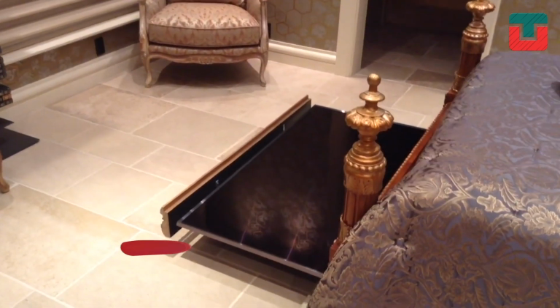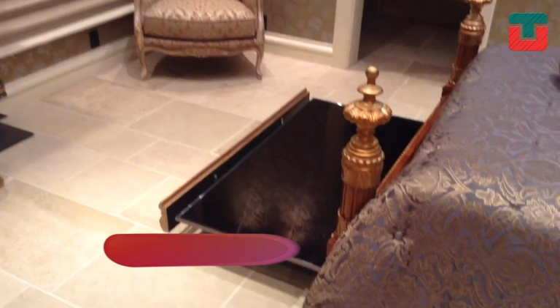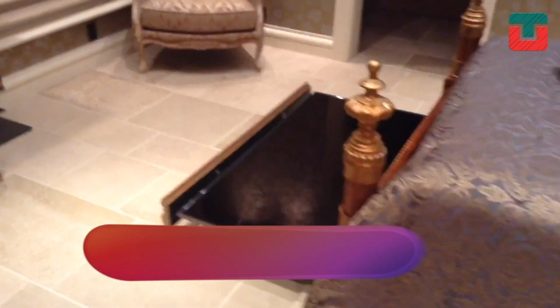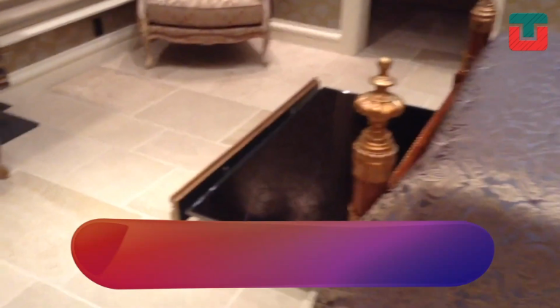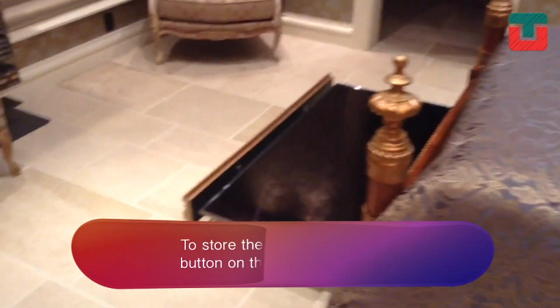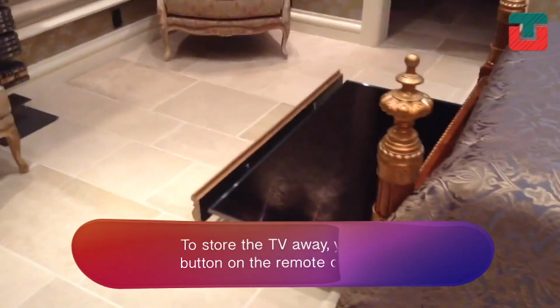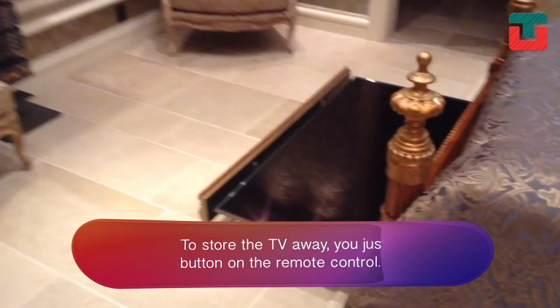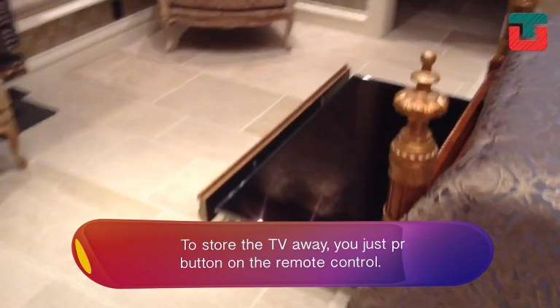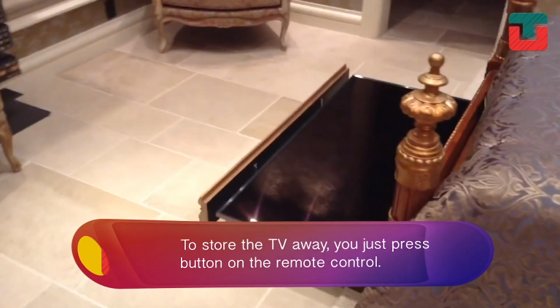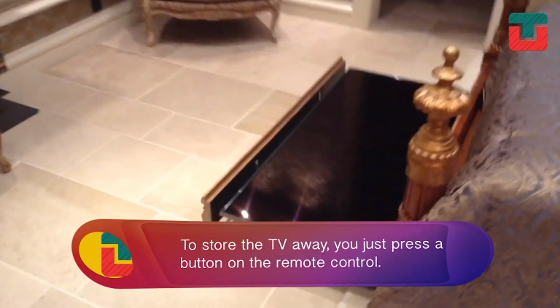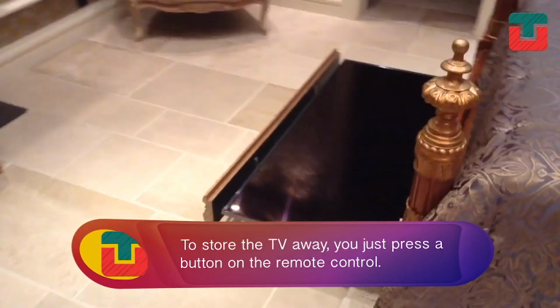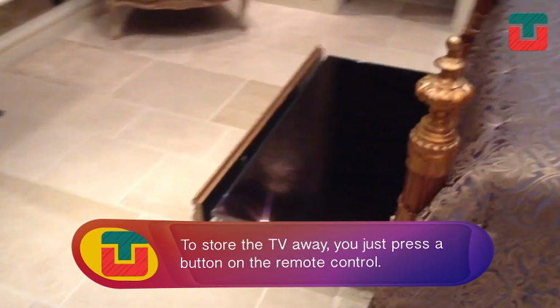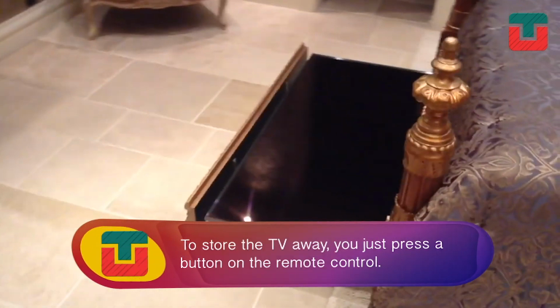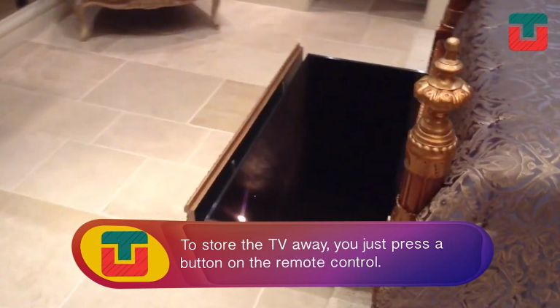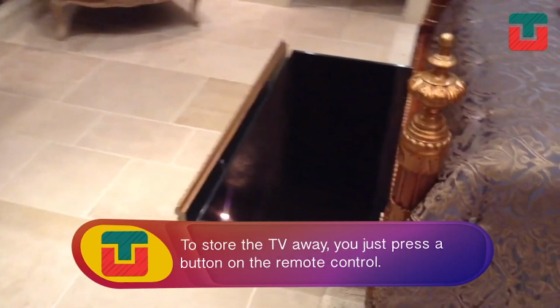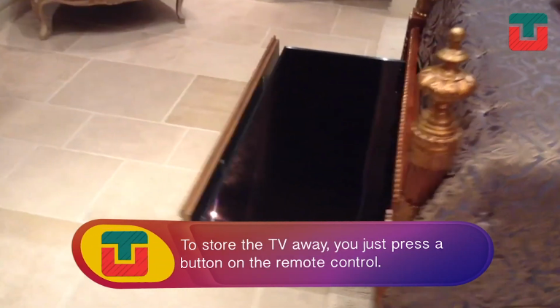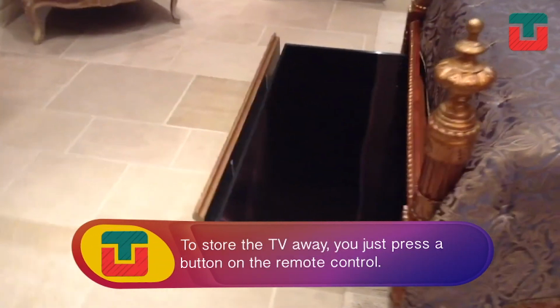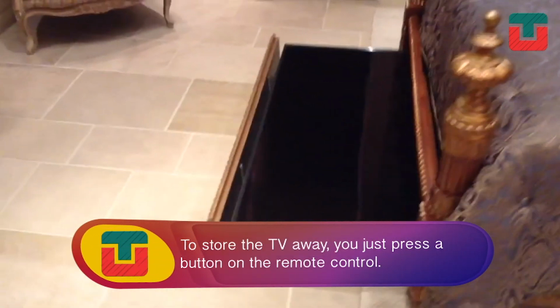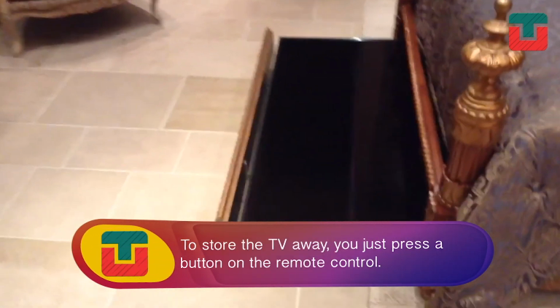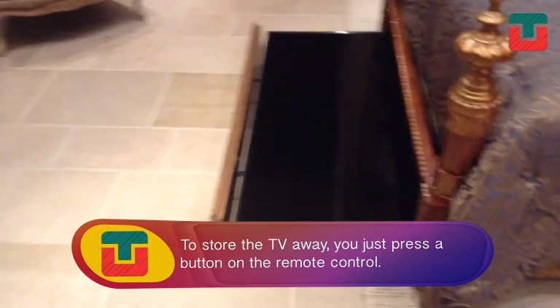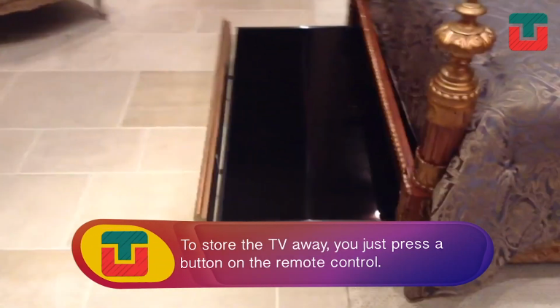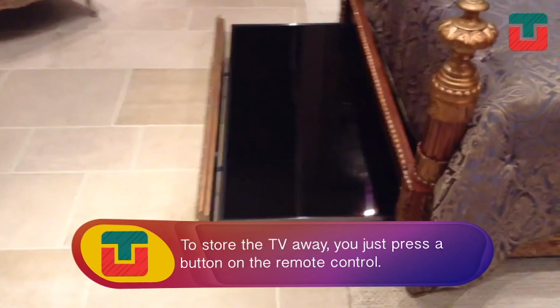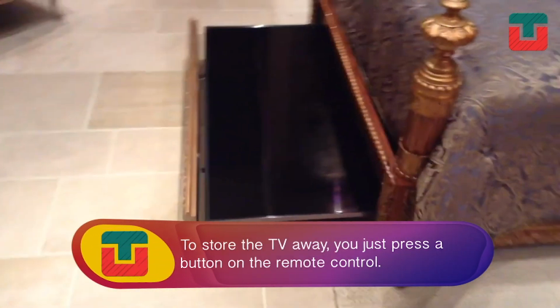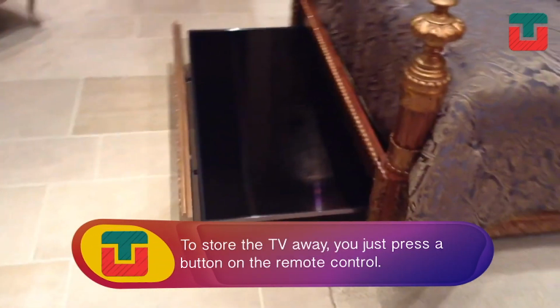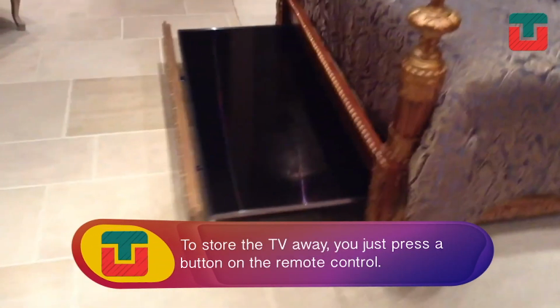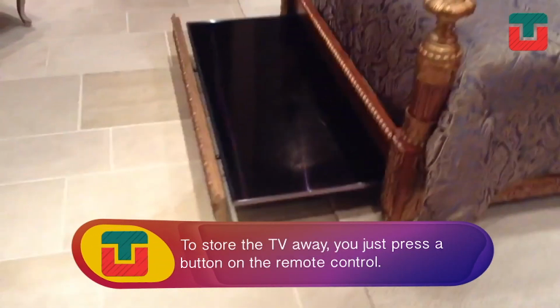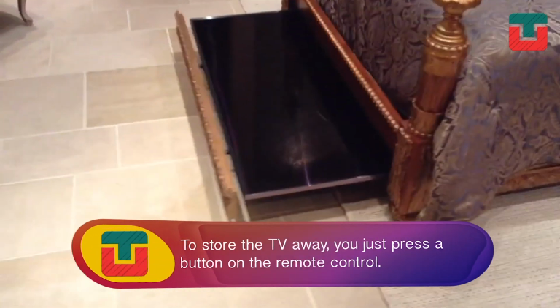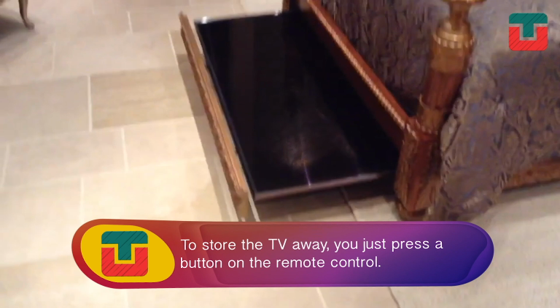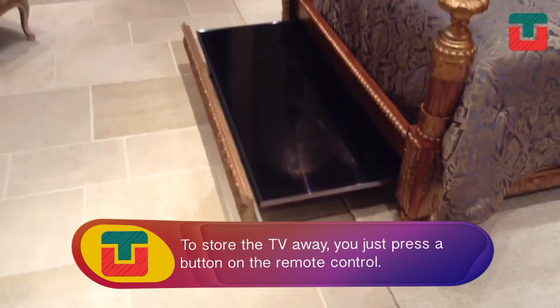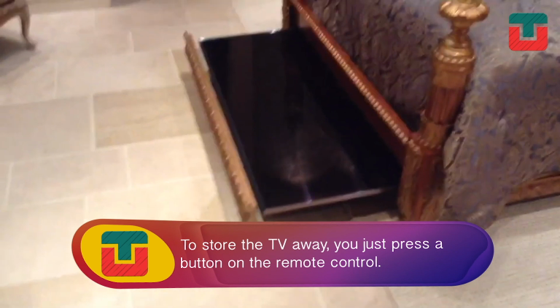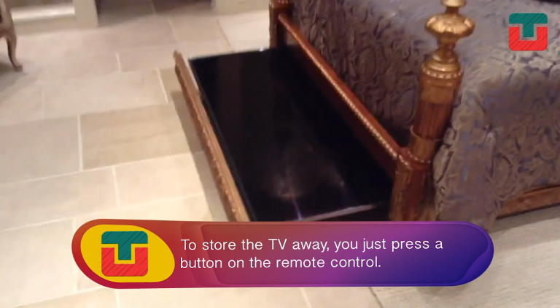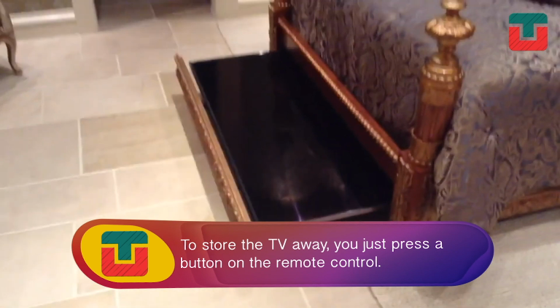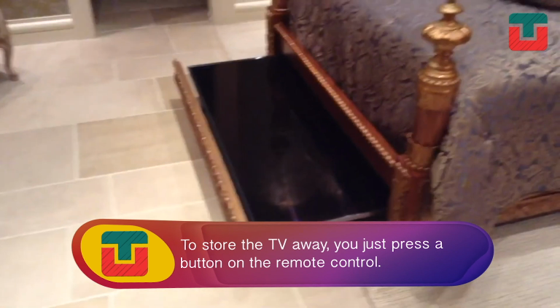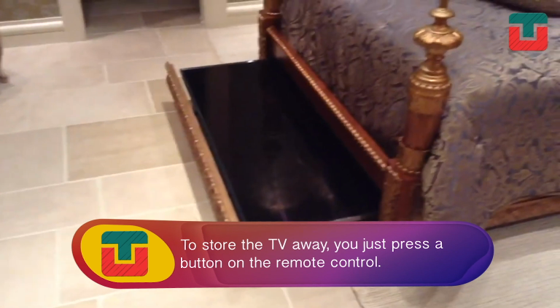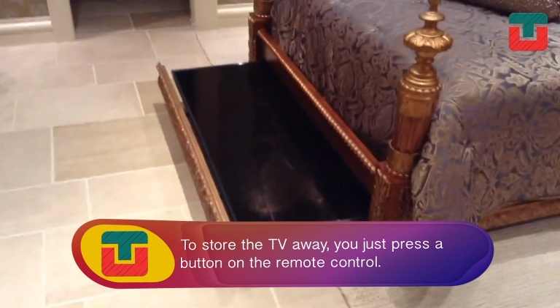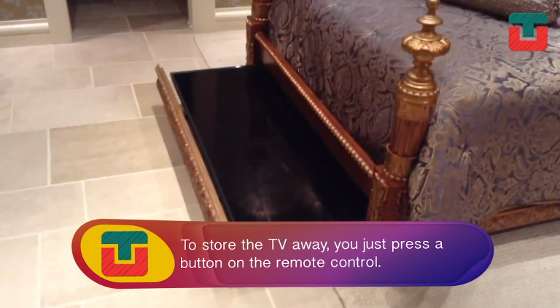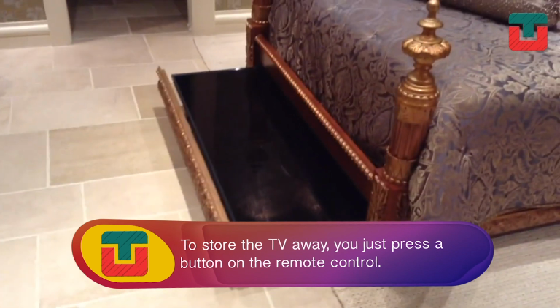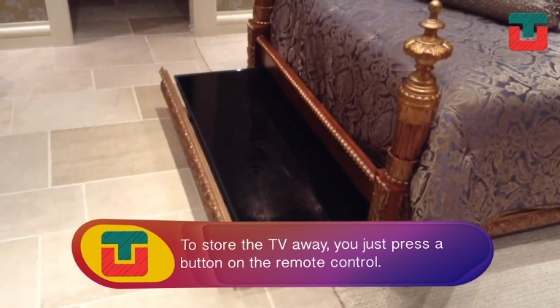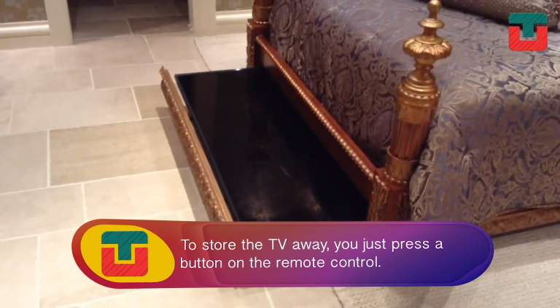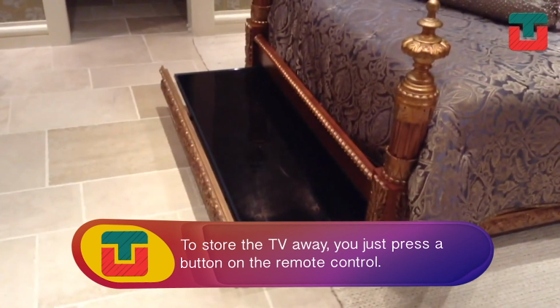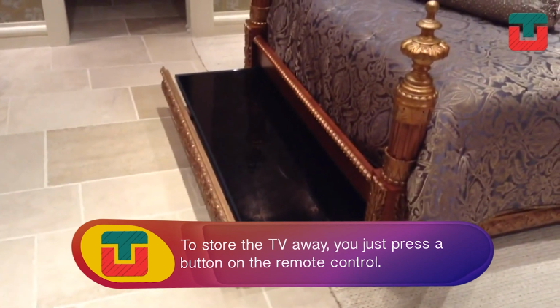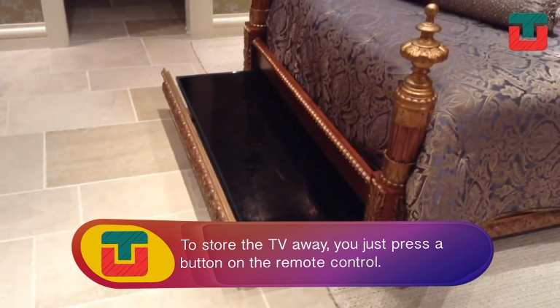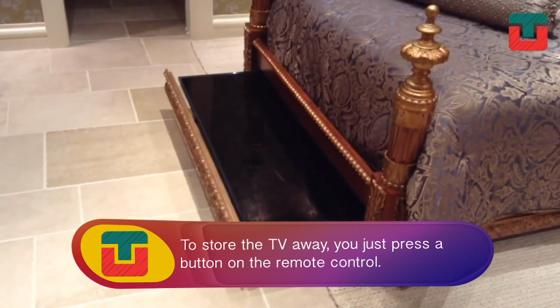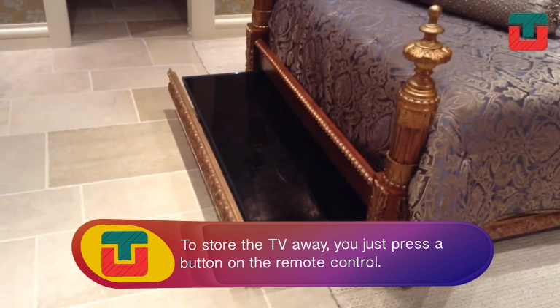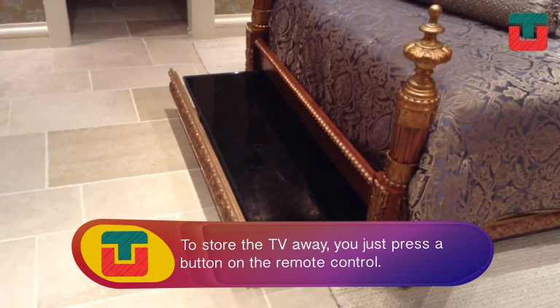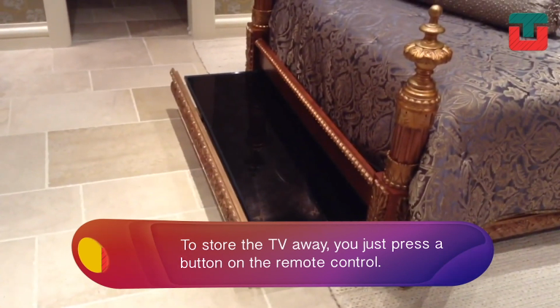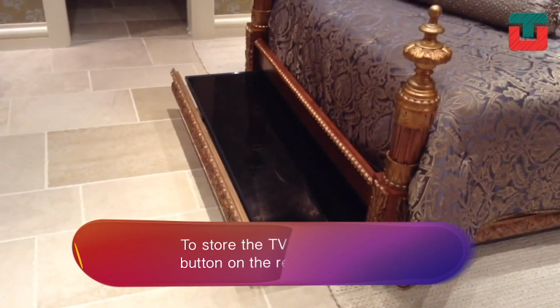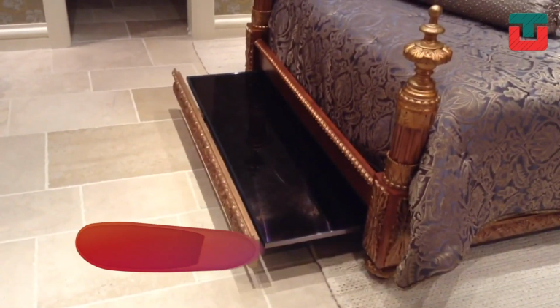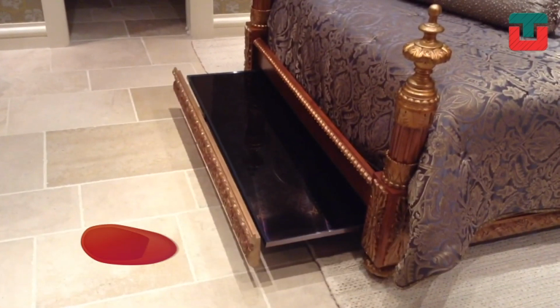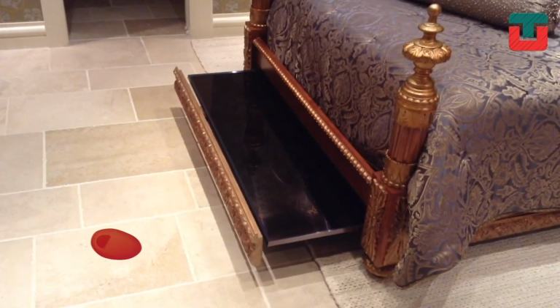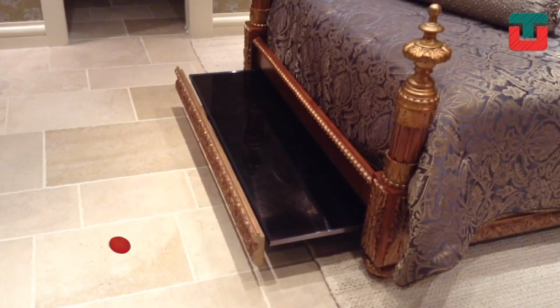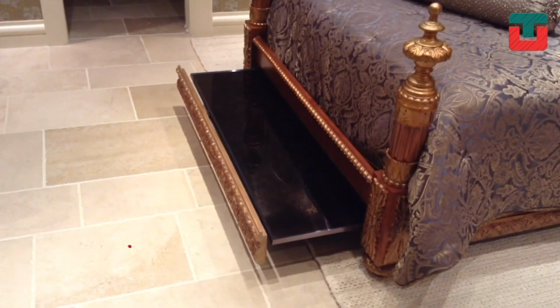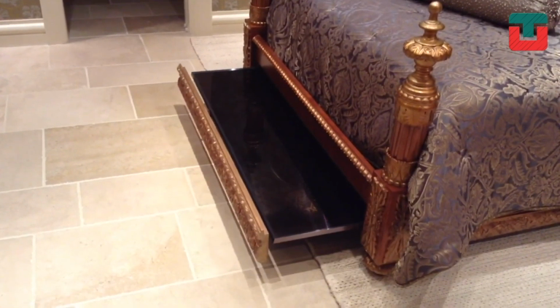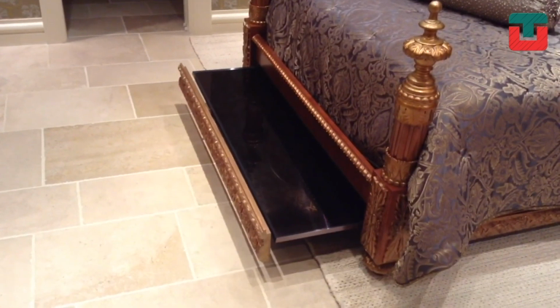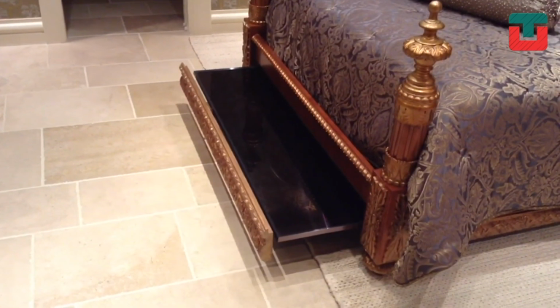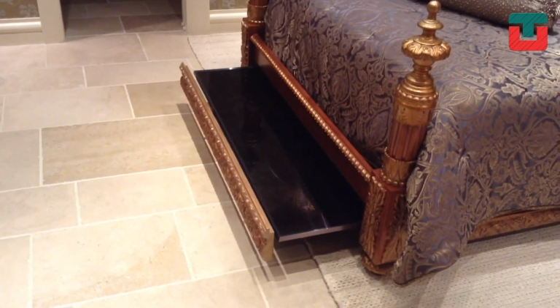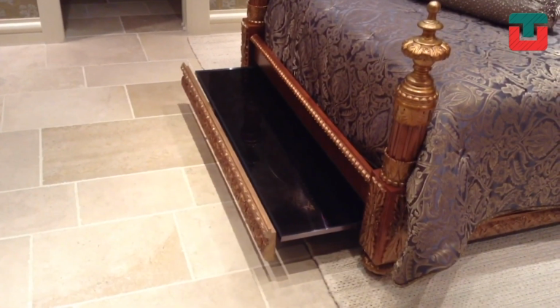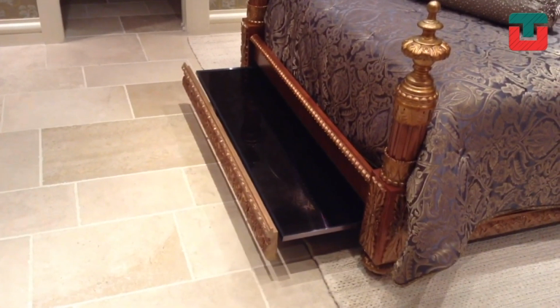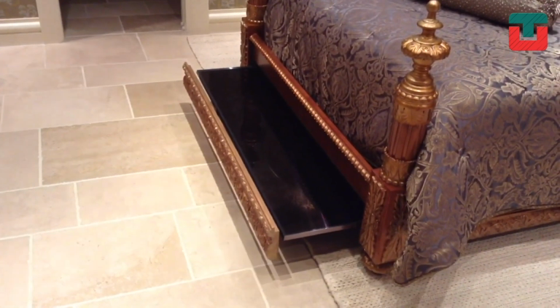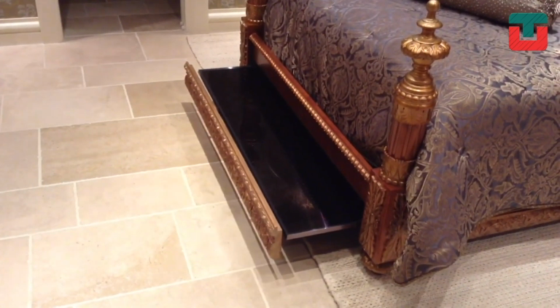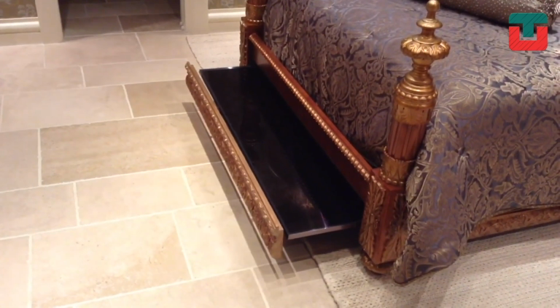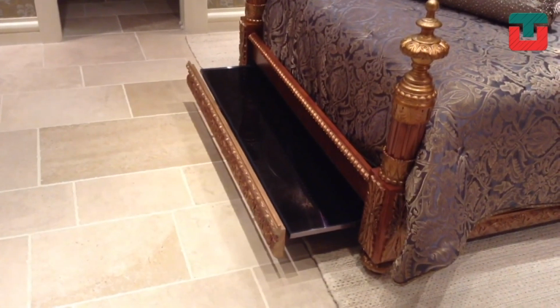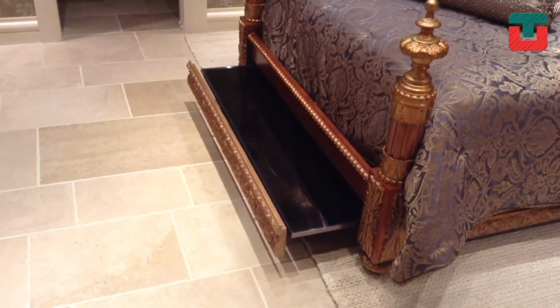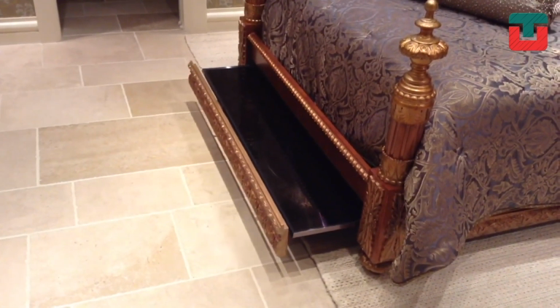To store the TV away, you just press a button on the remote control. You'll not only save space, but your TV will also stay safe under your bed.